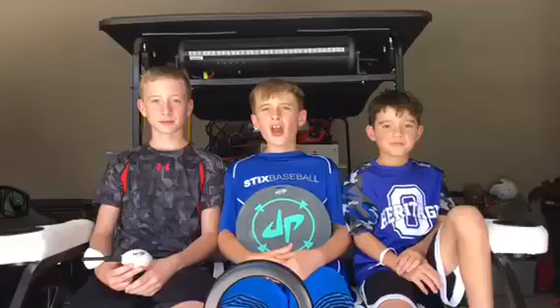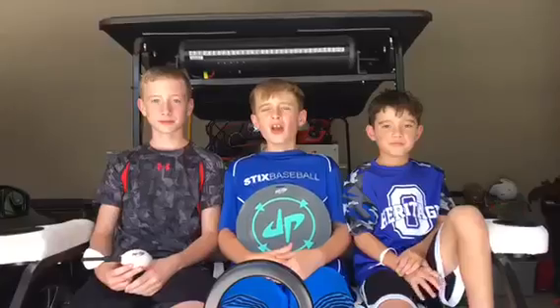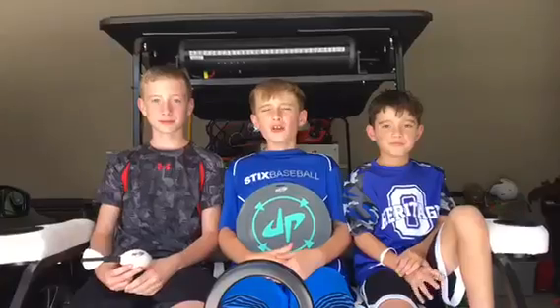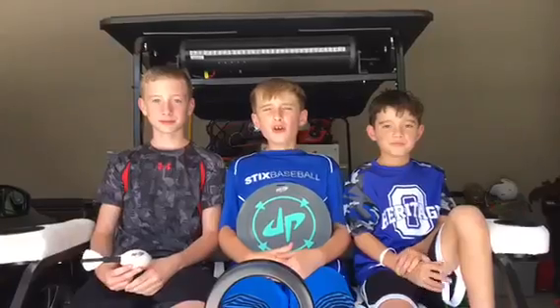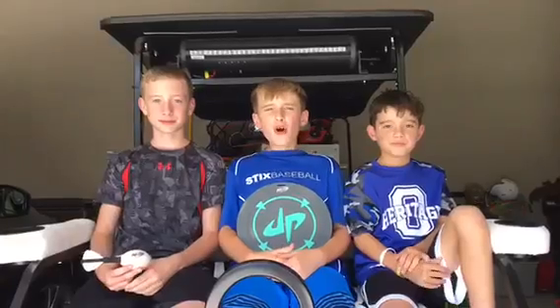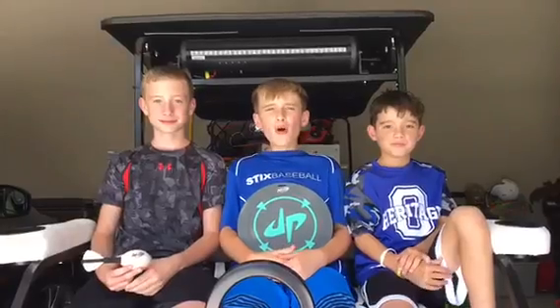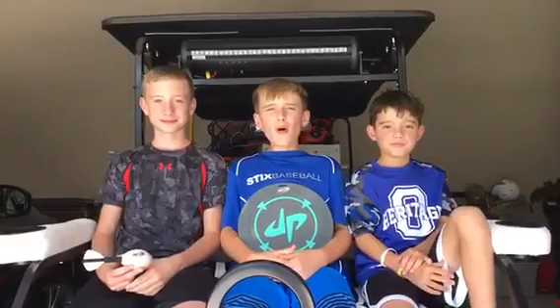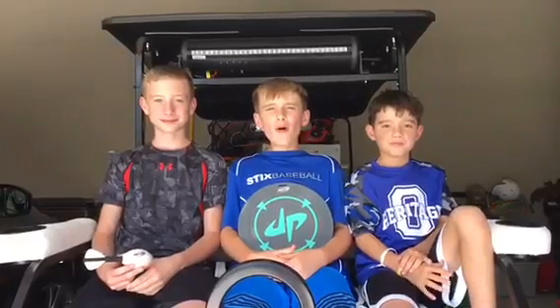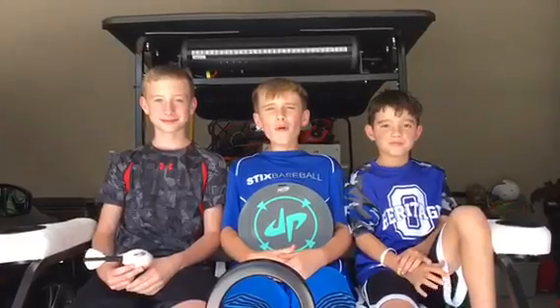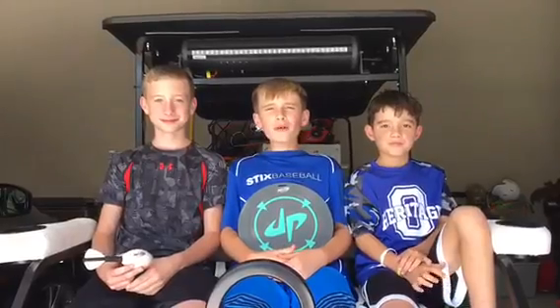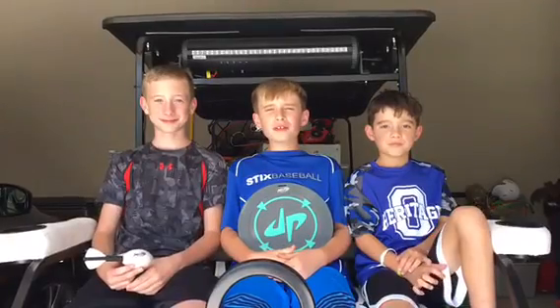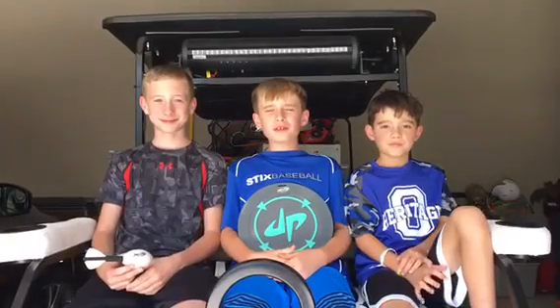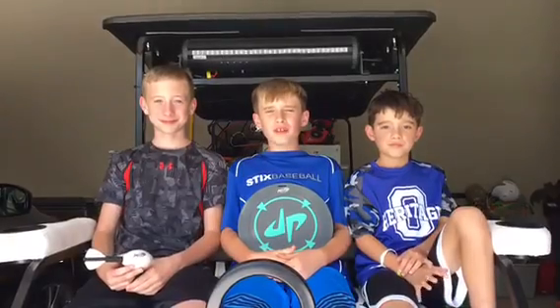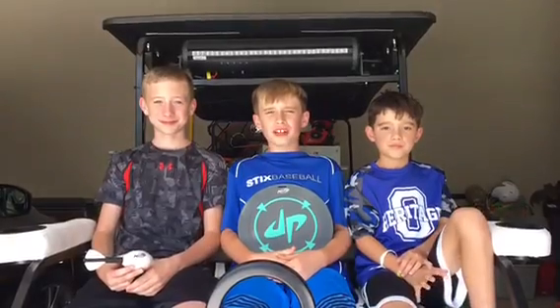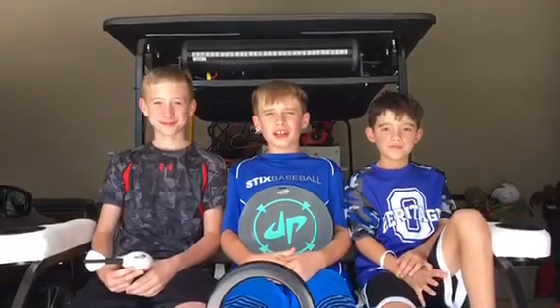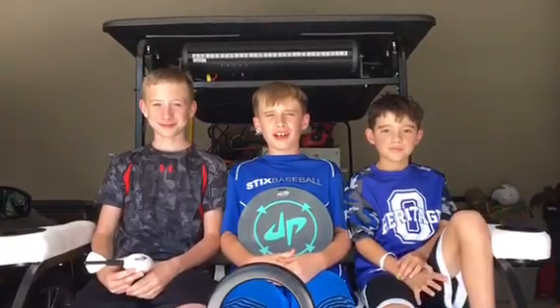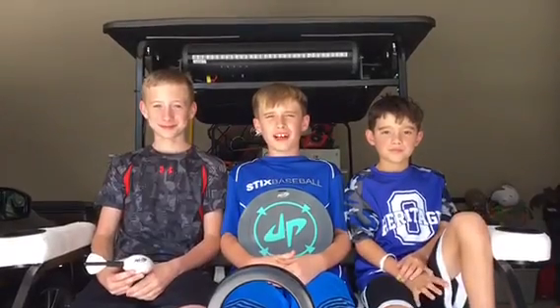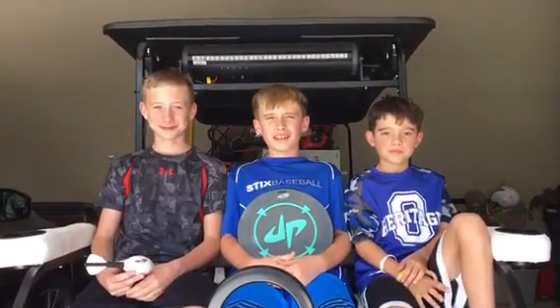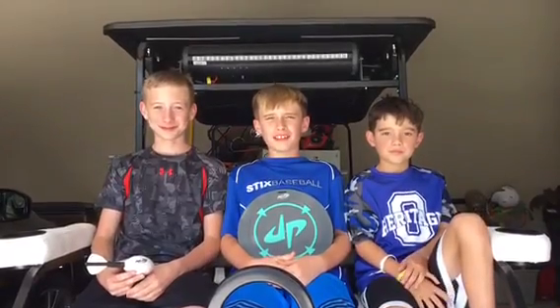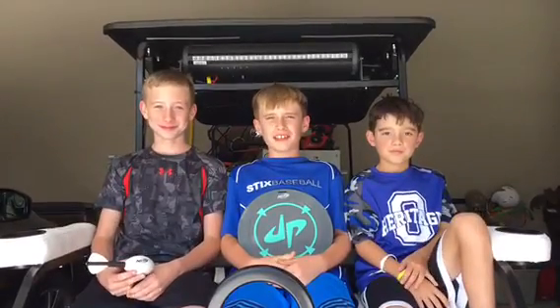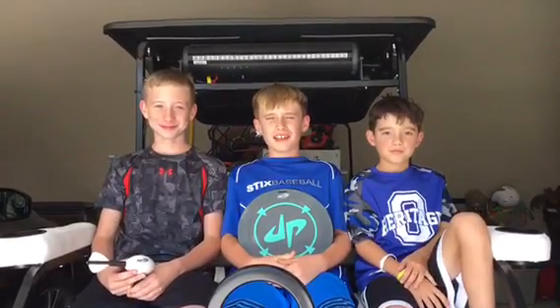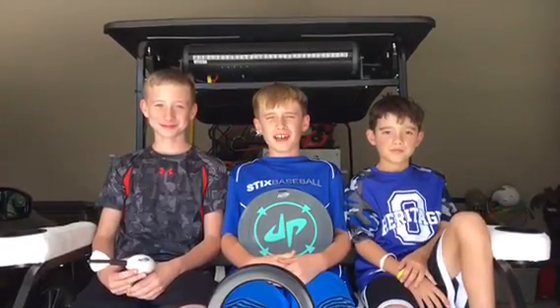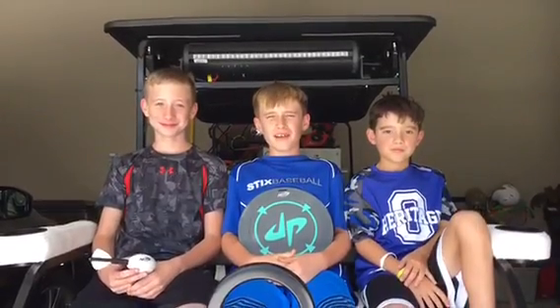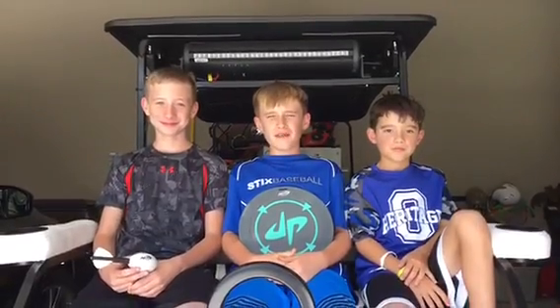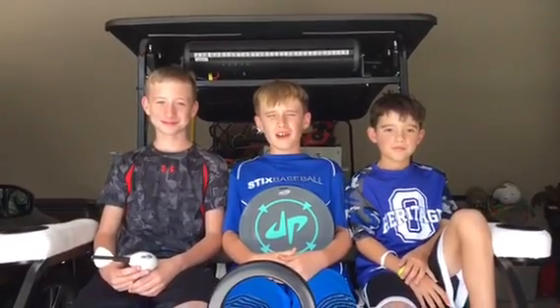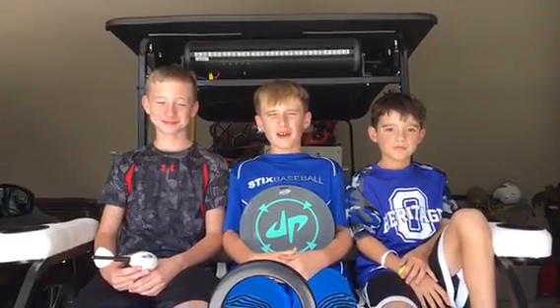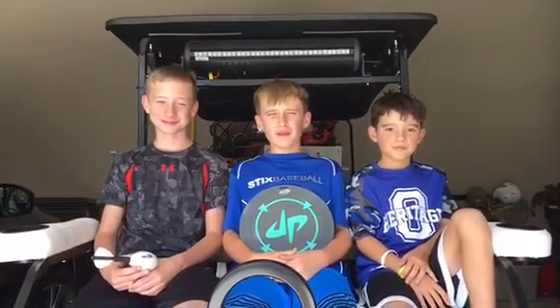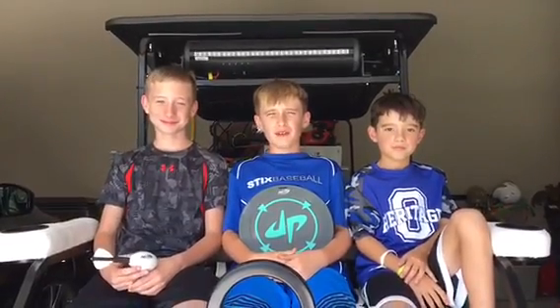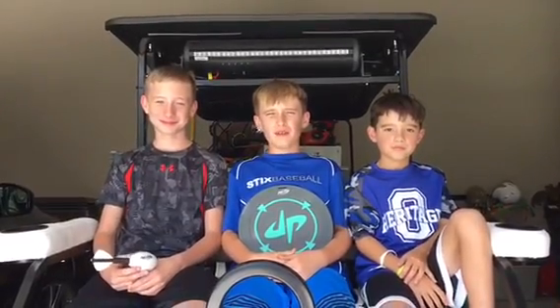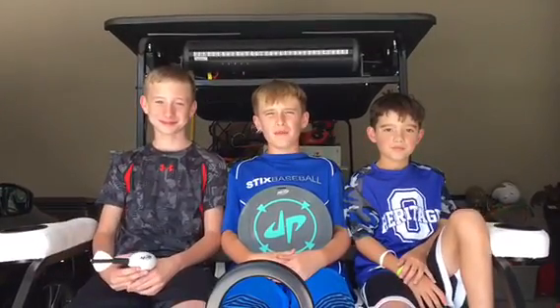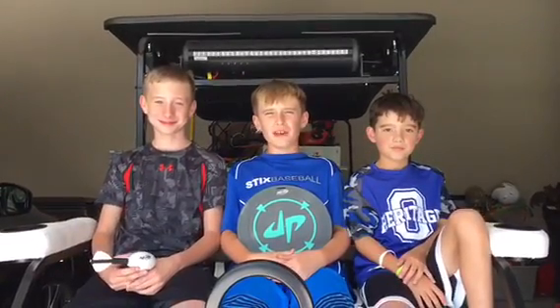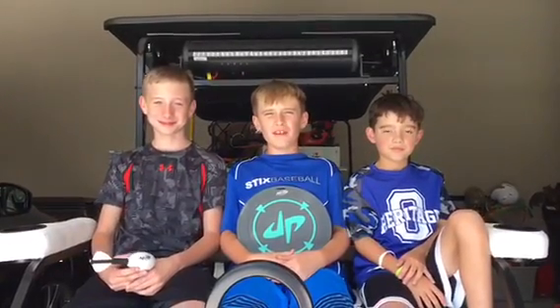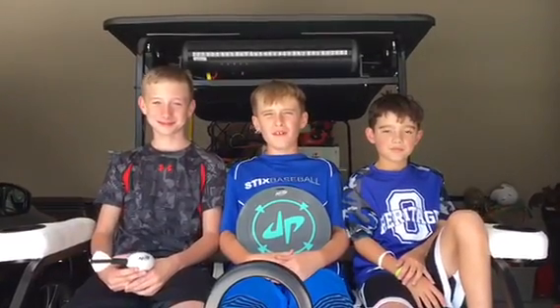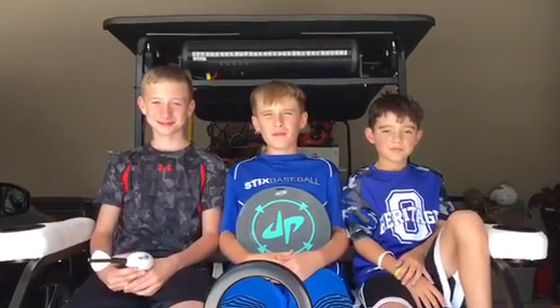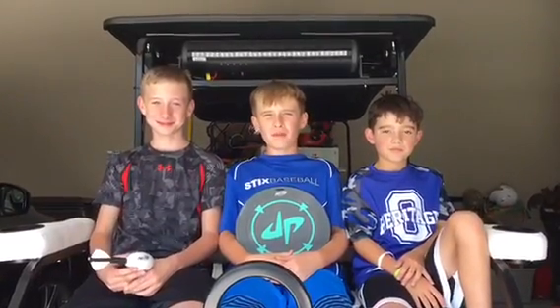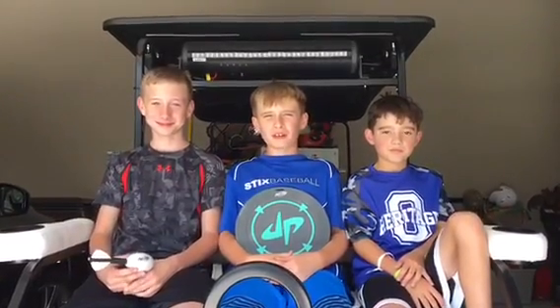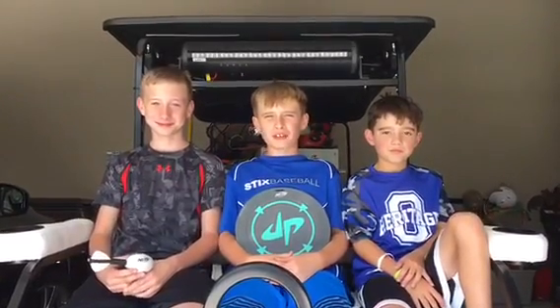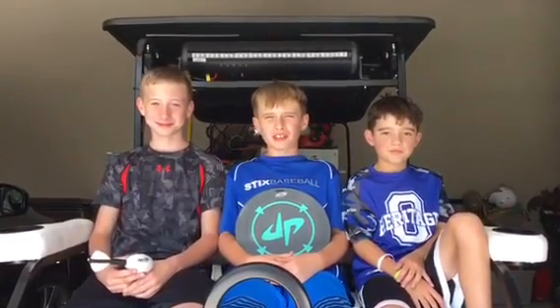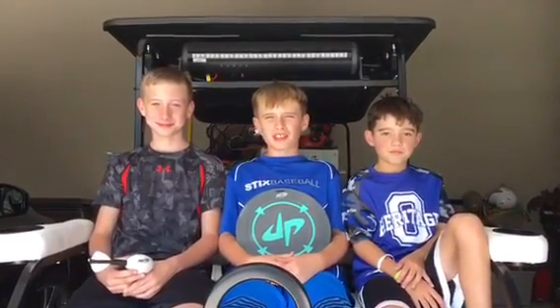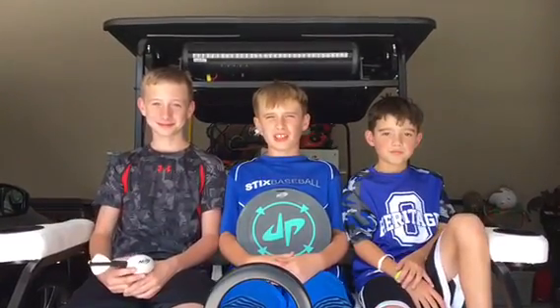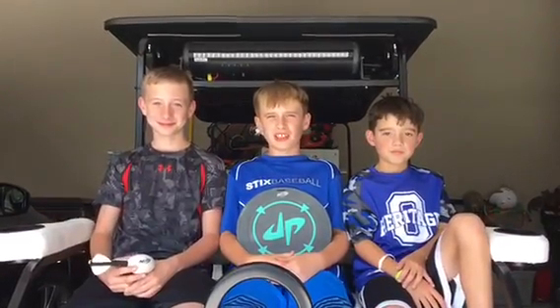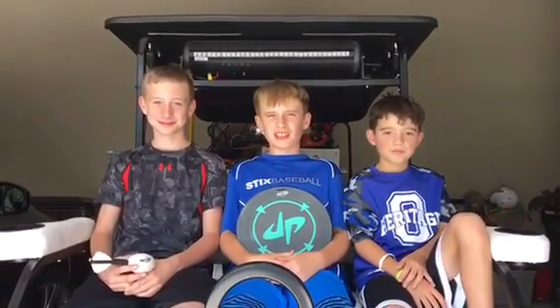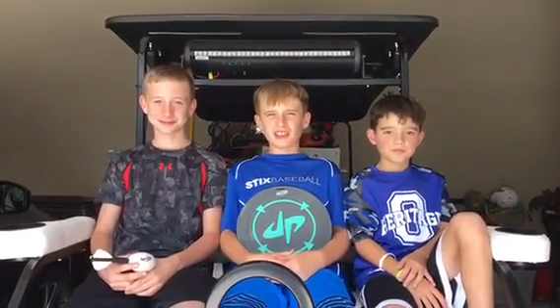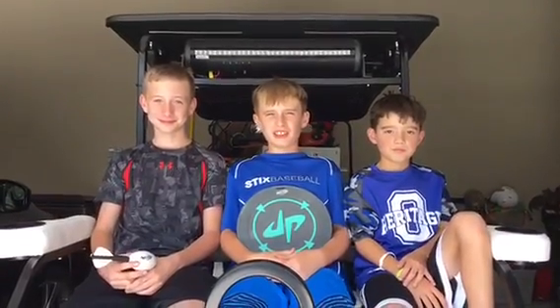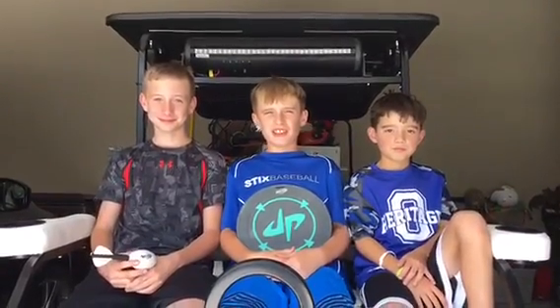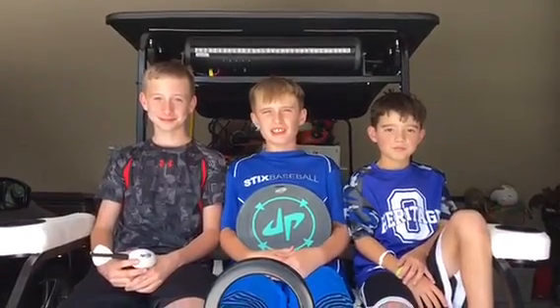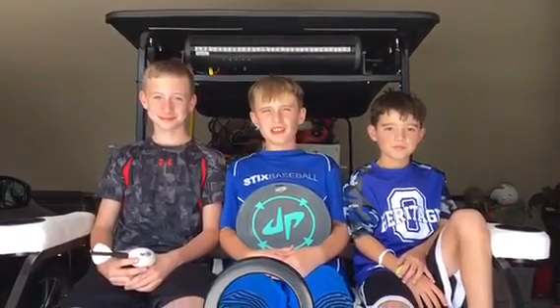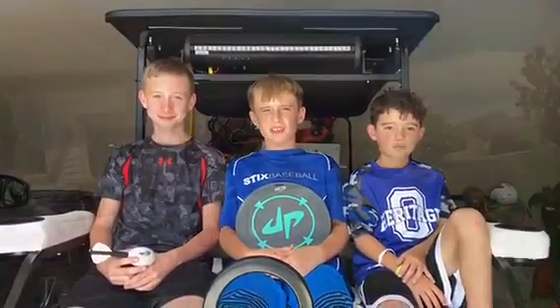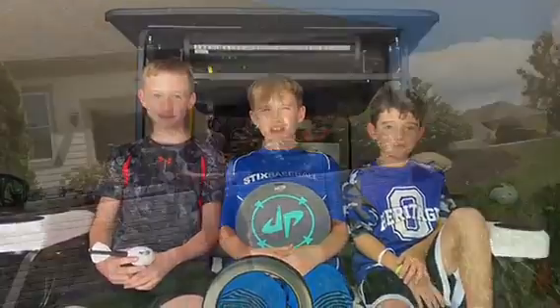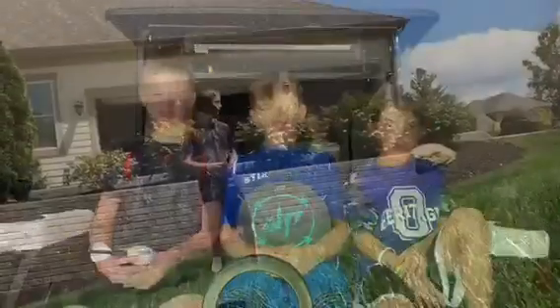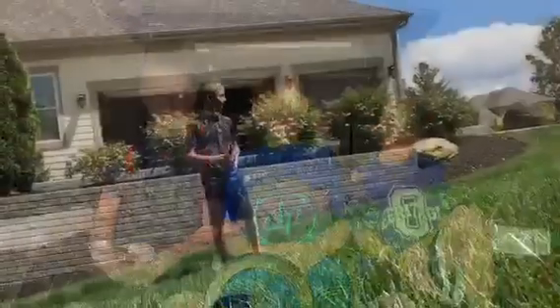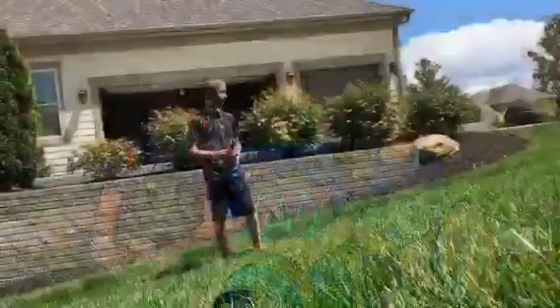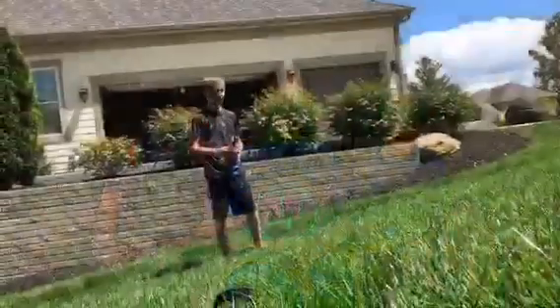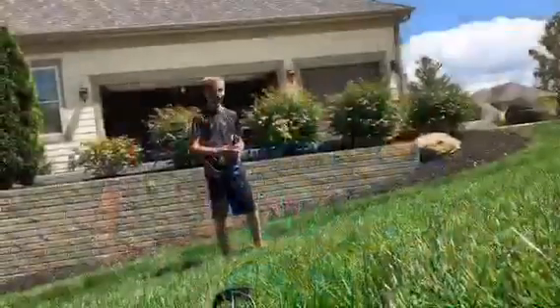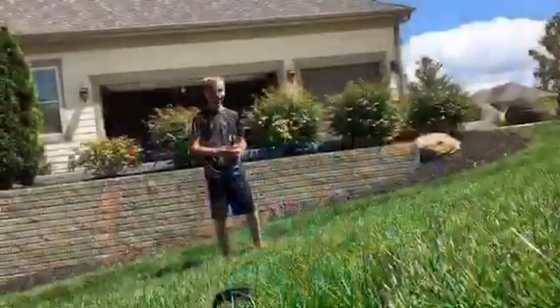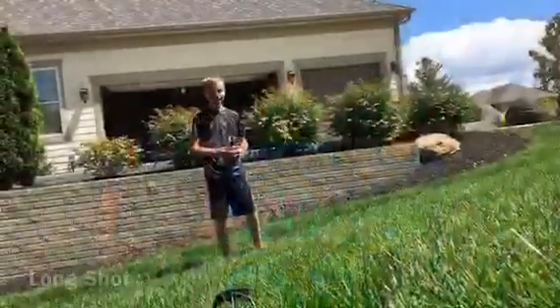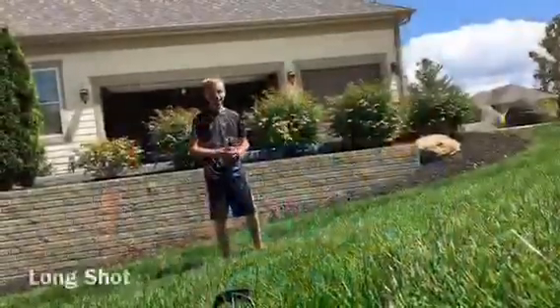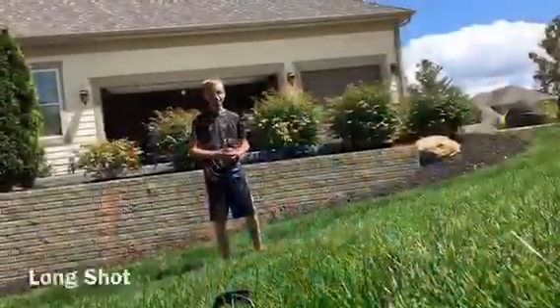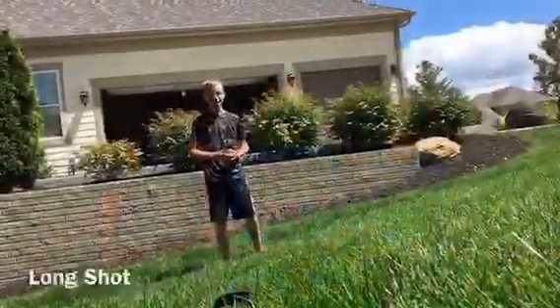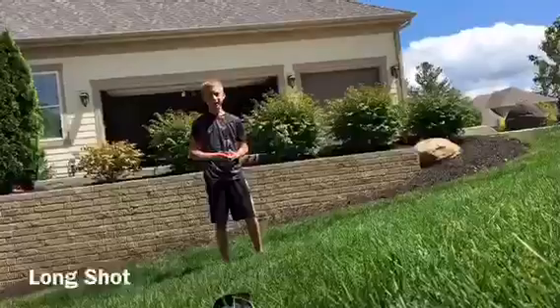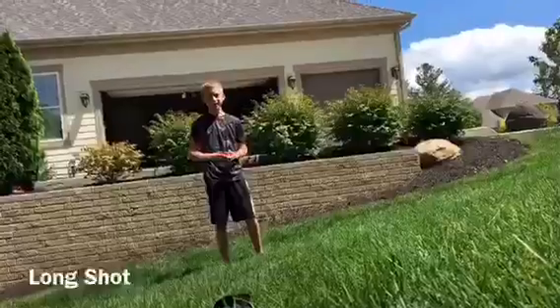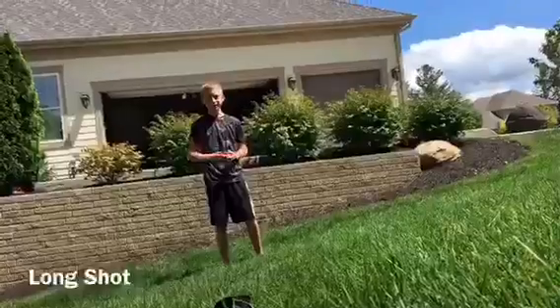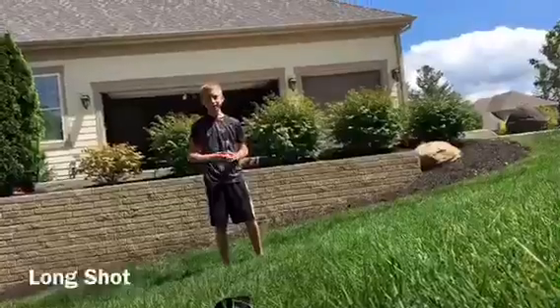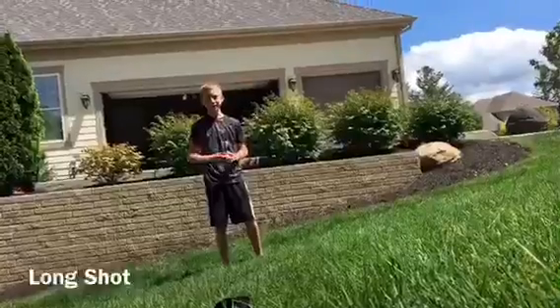Yo, what's going on guys! Today we're gonna be doing mini football trick shots. Let's get started!